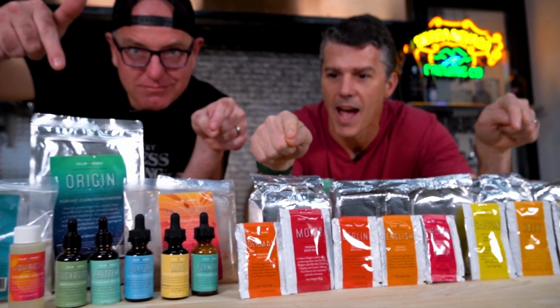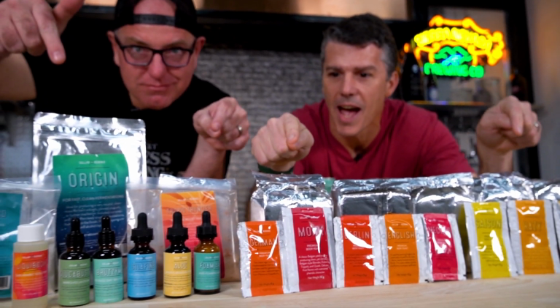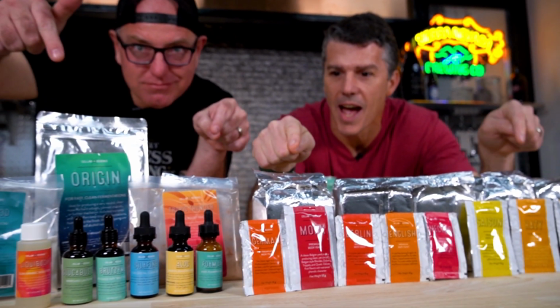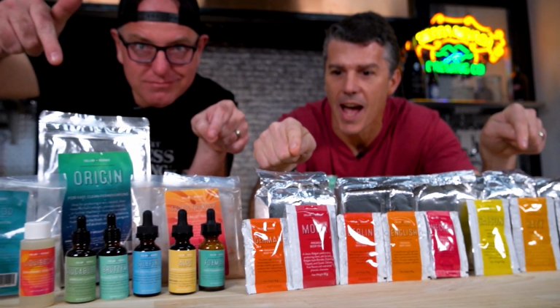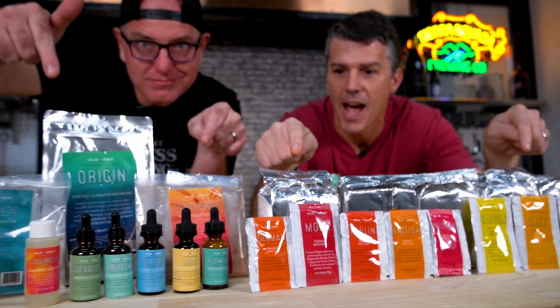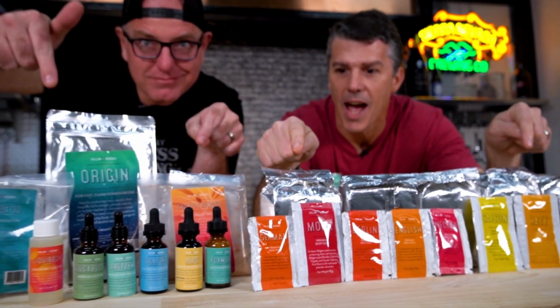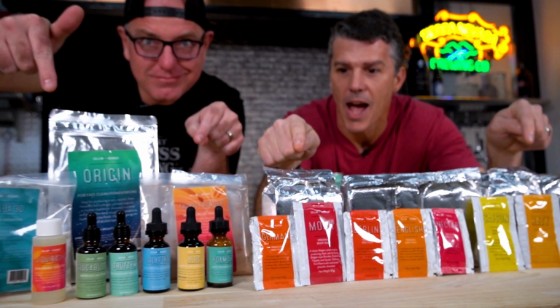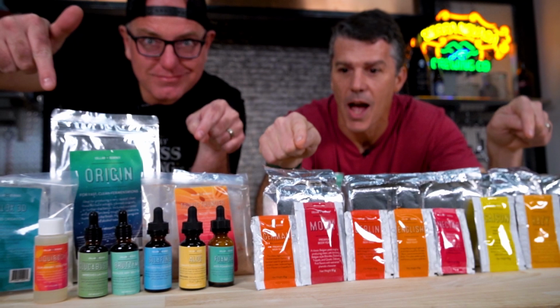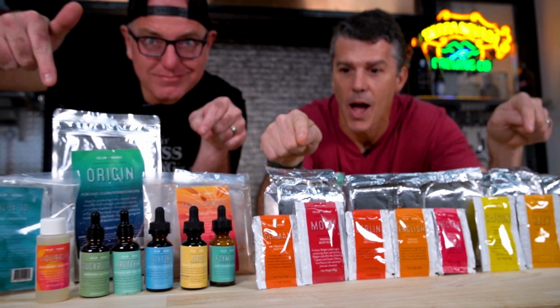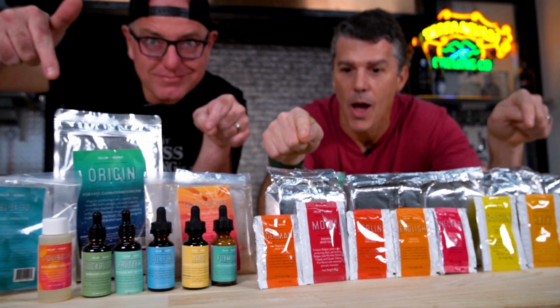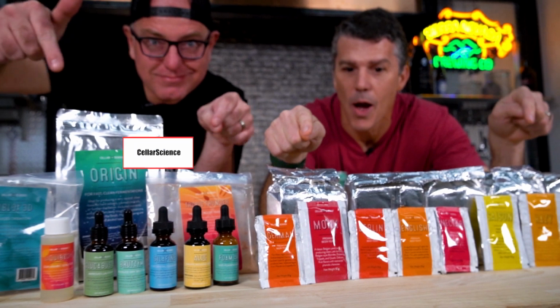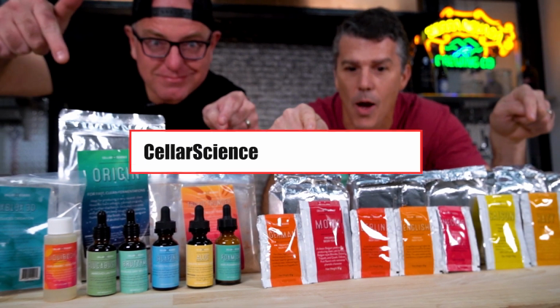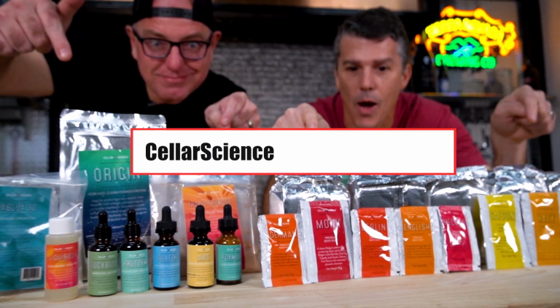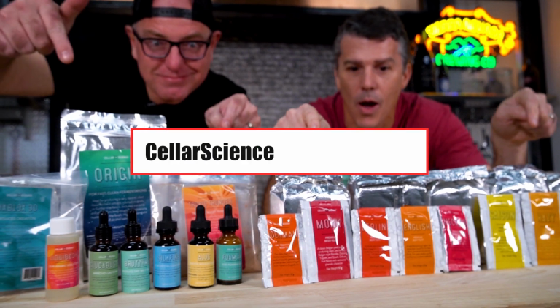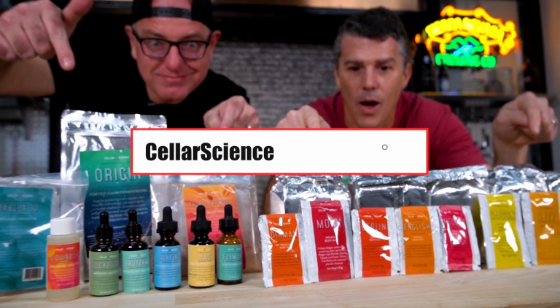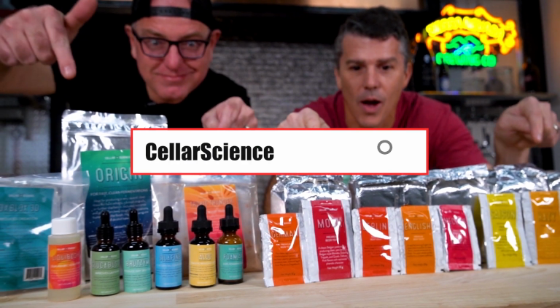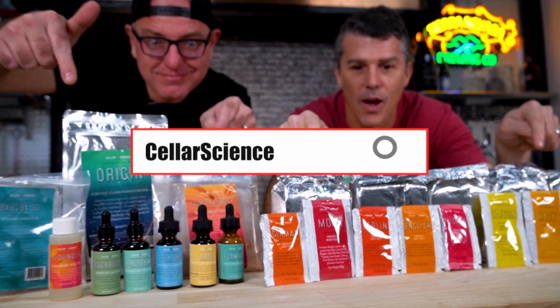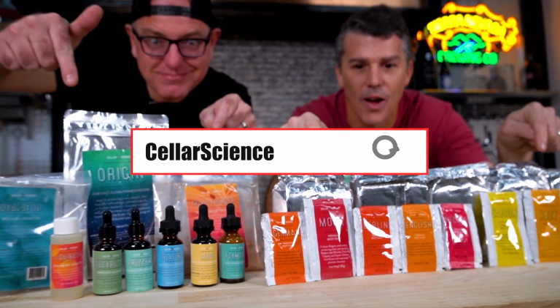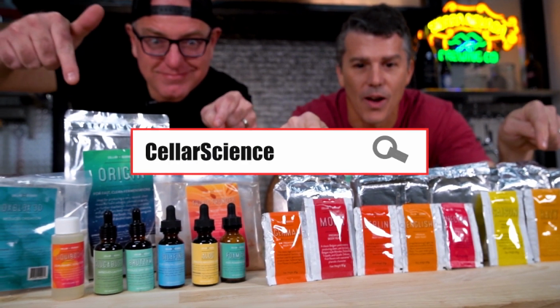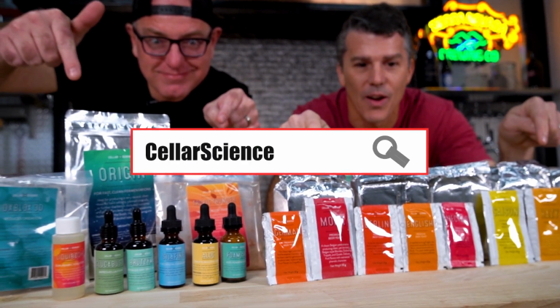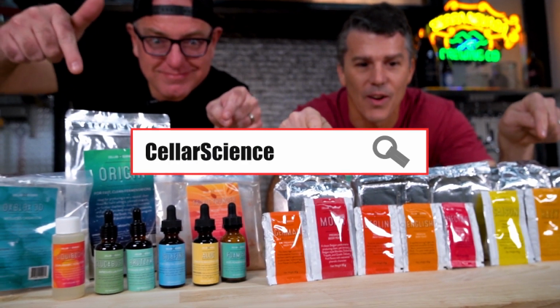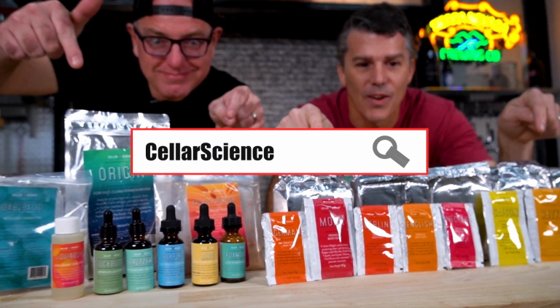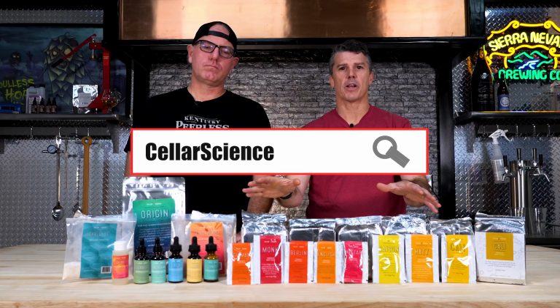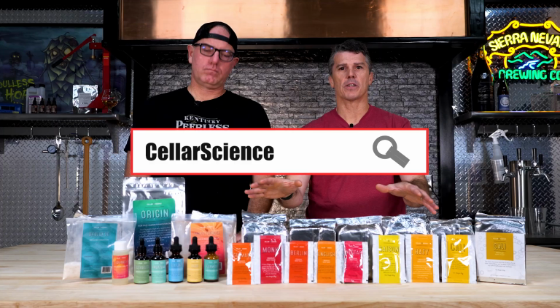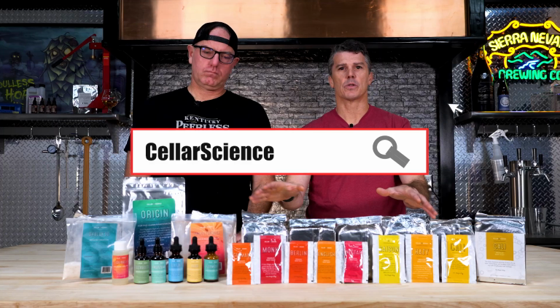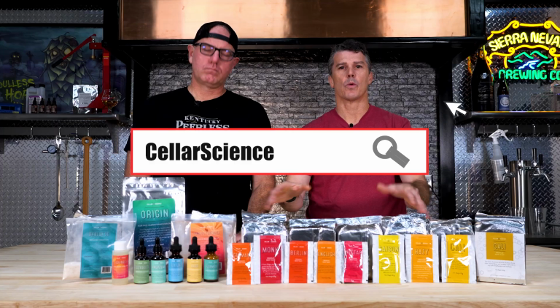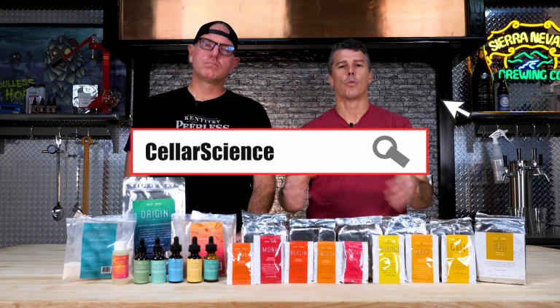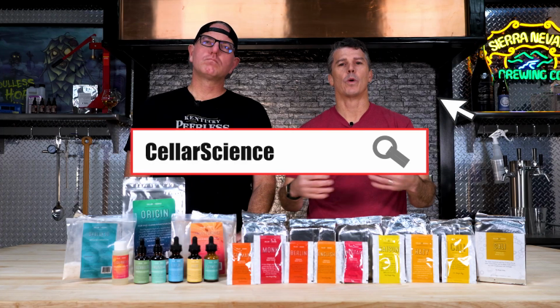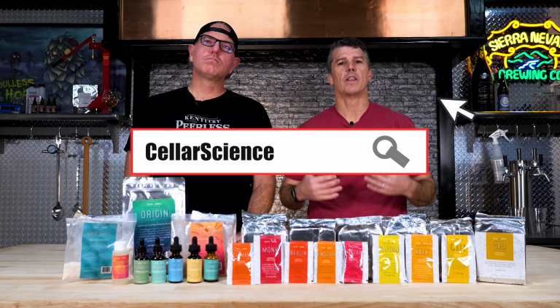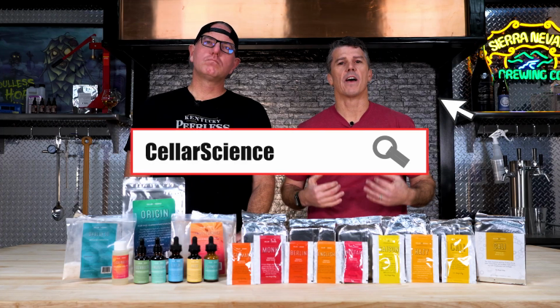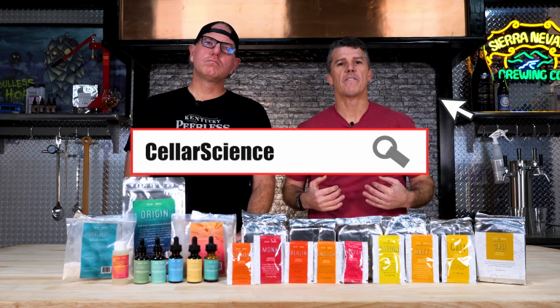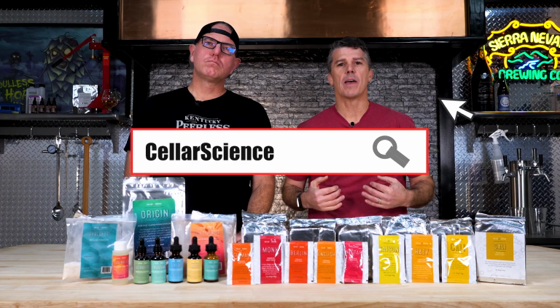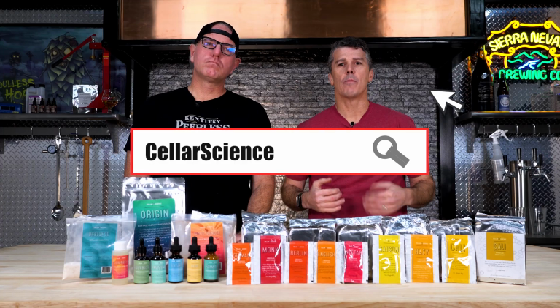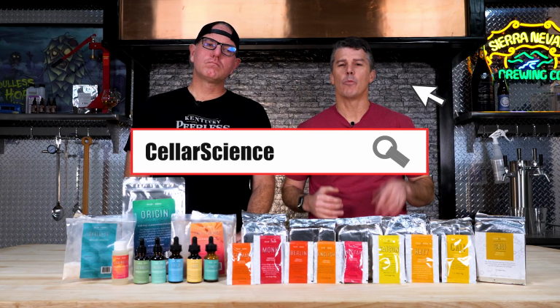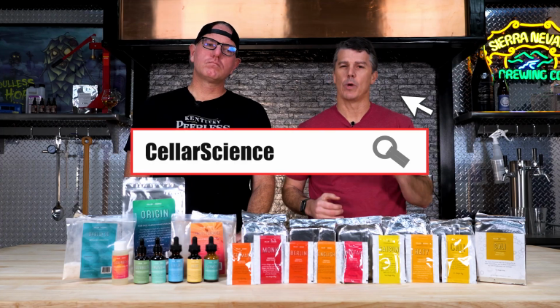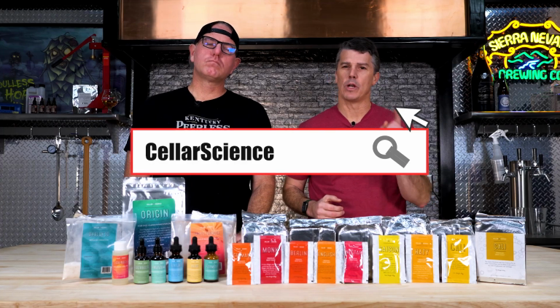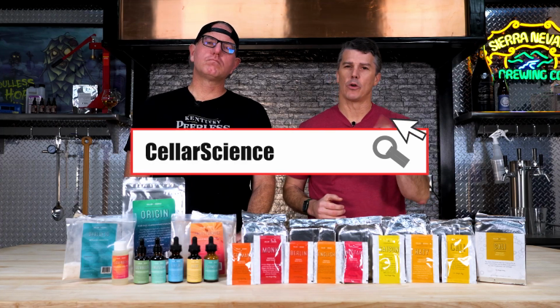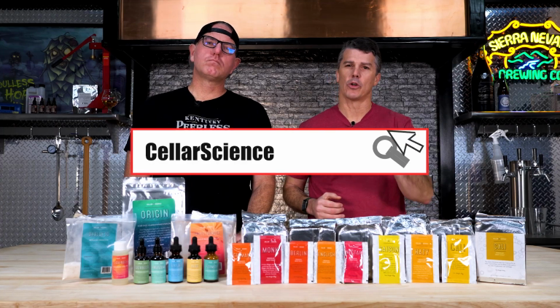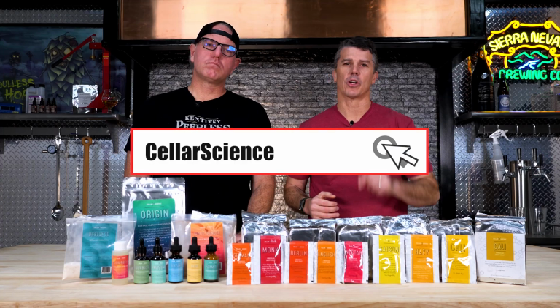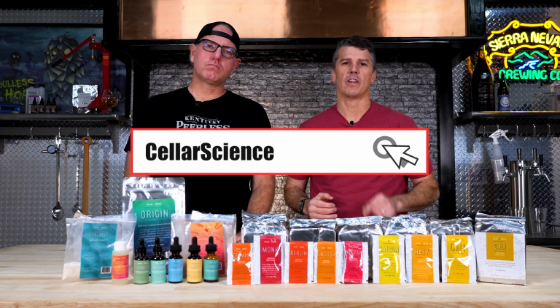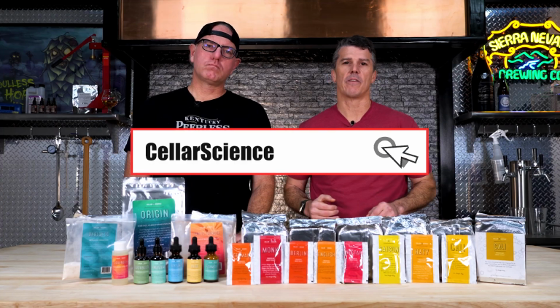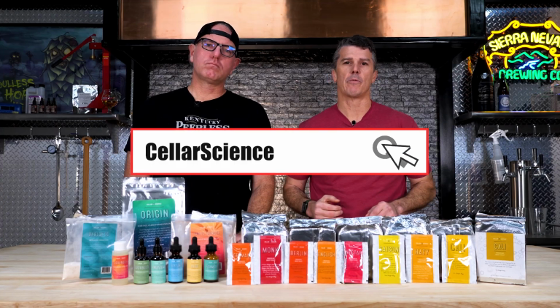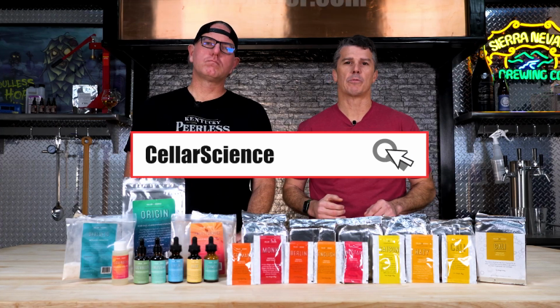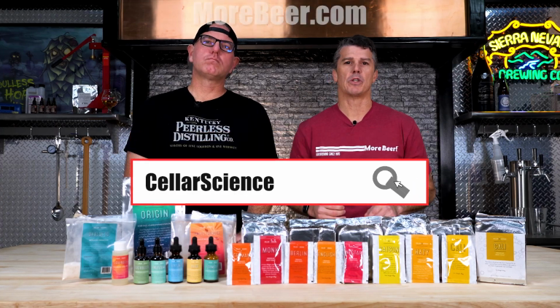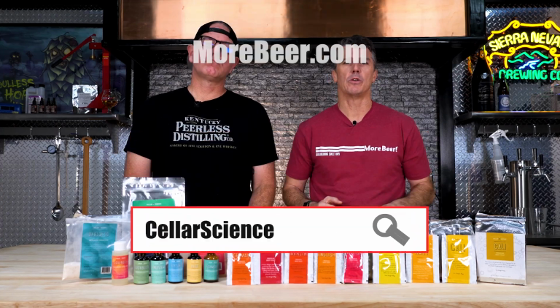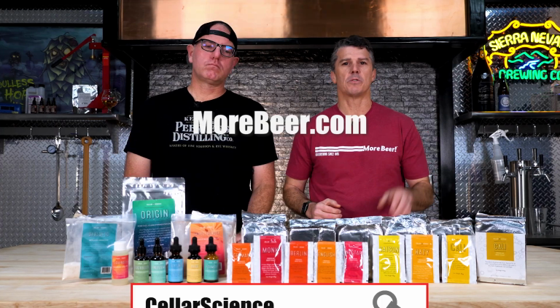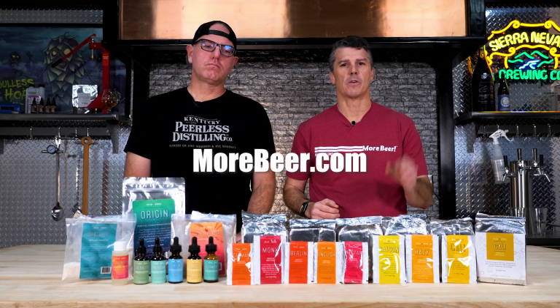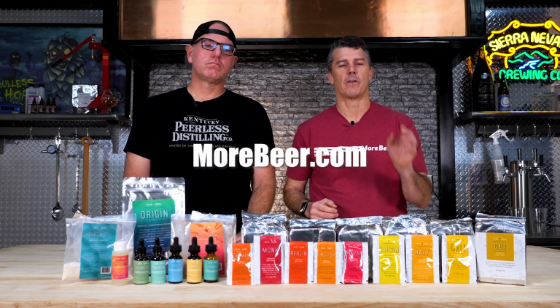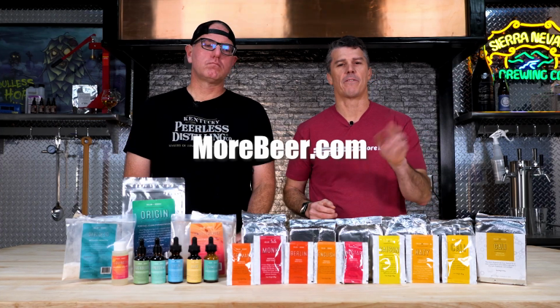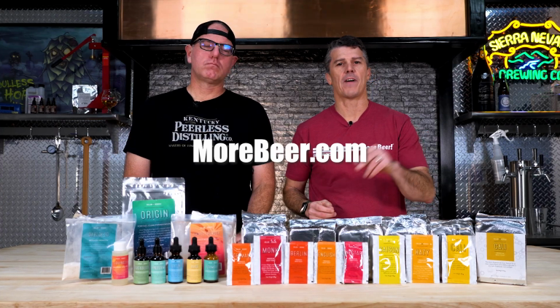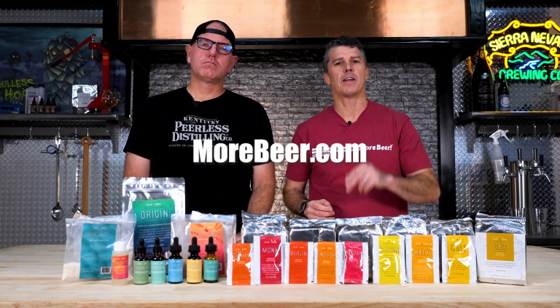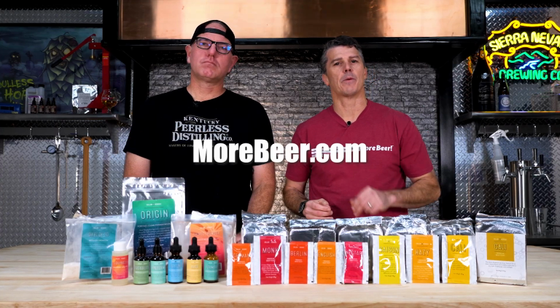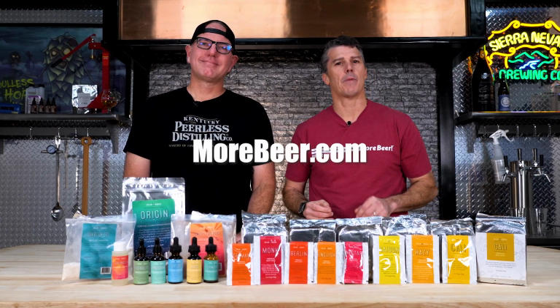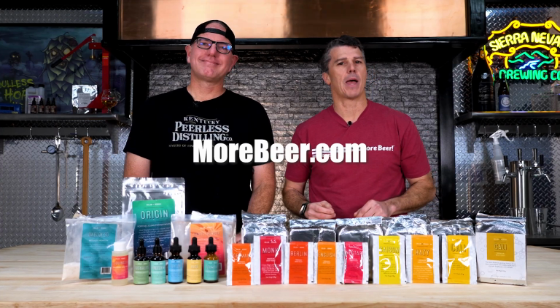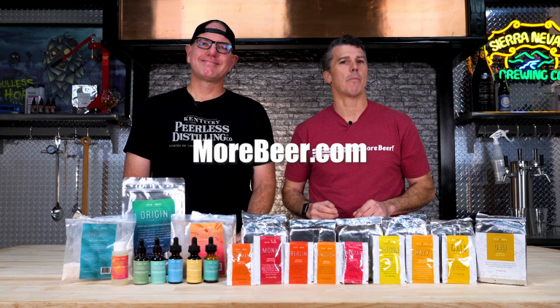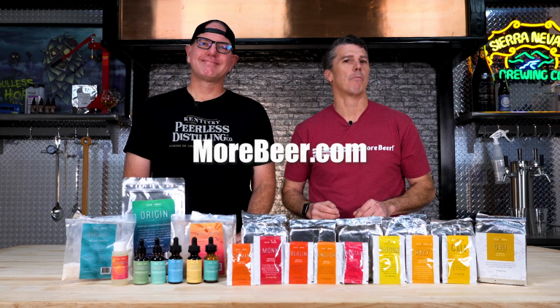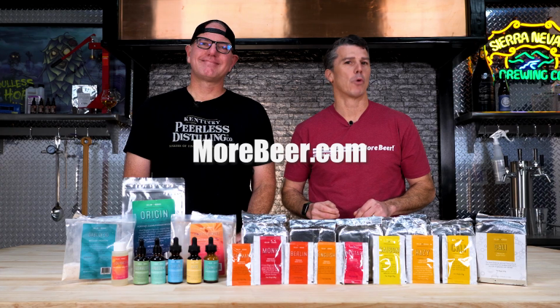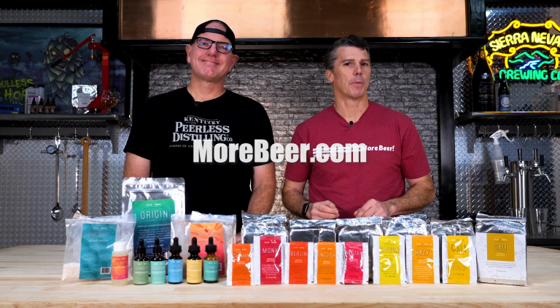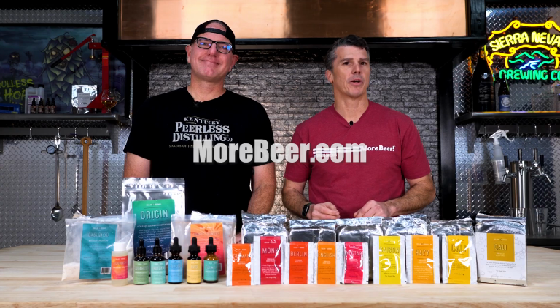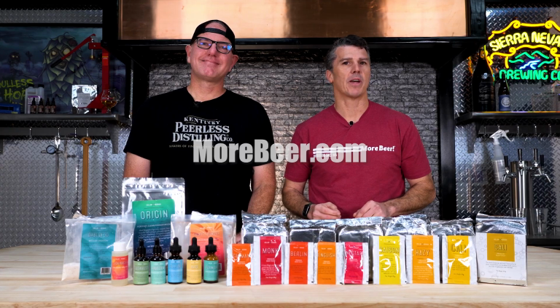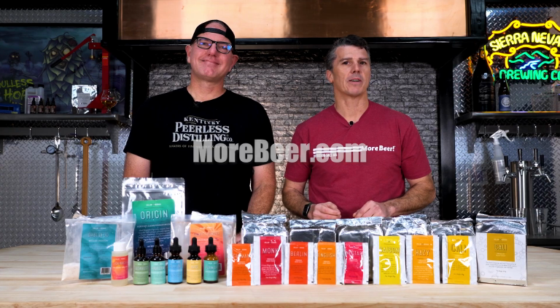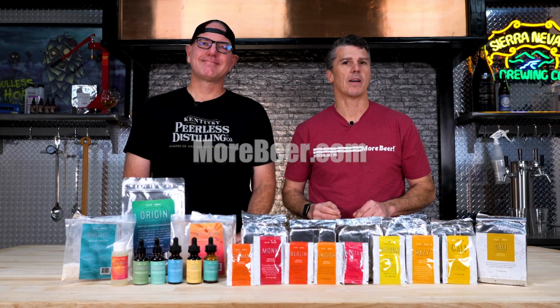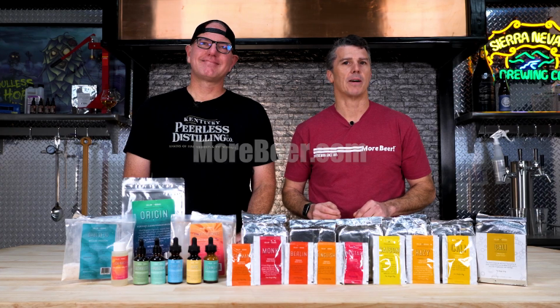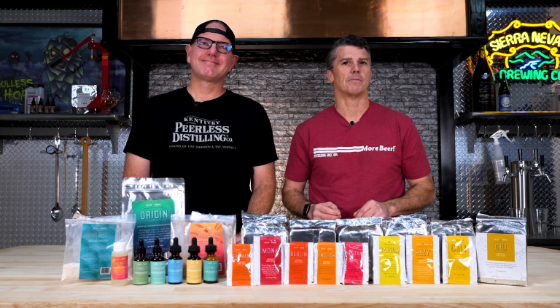So that's Cellar Science — that's their products. We love them and we know you're going to love them too, so find them at morebeer.com.